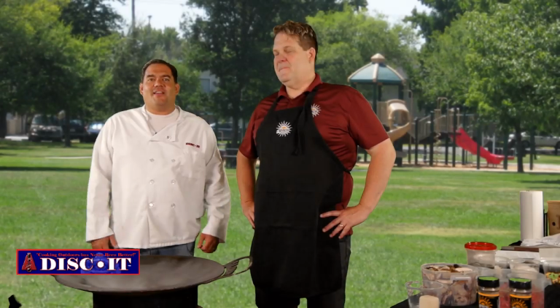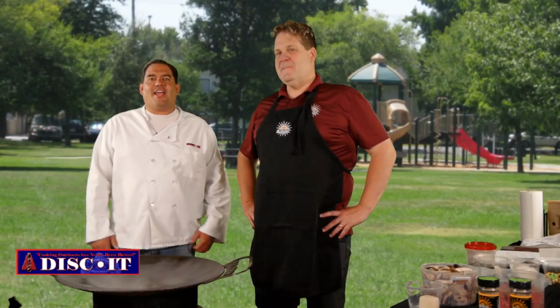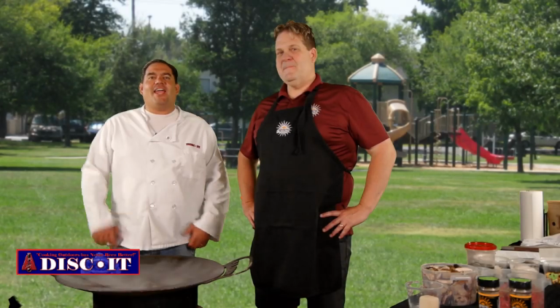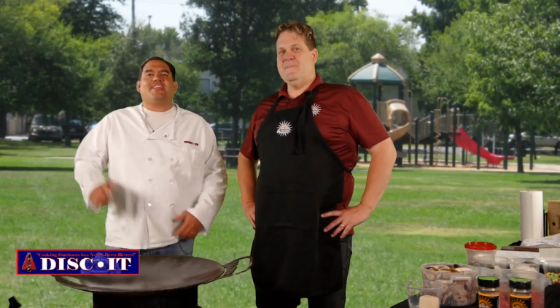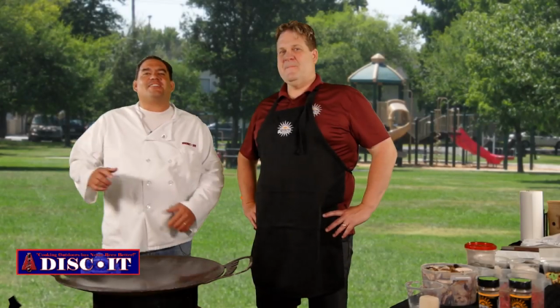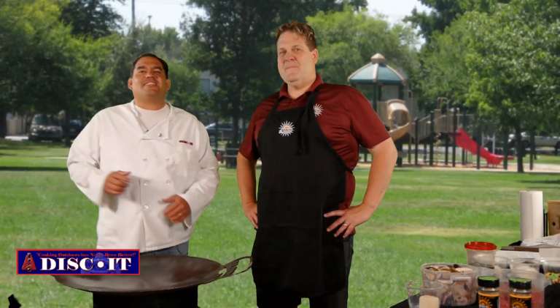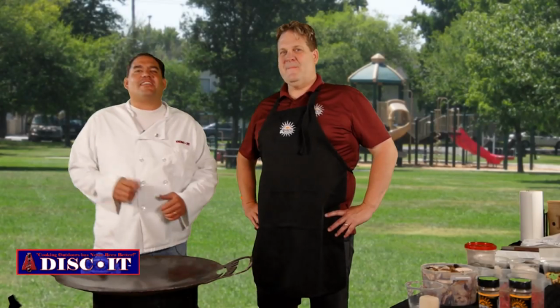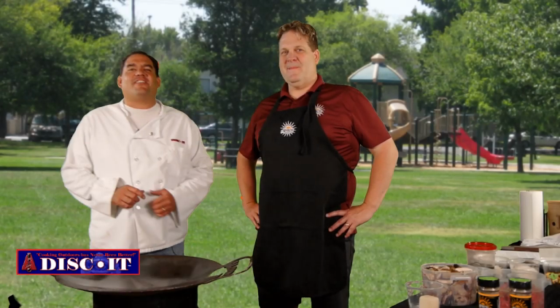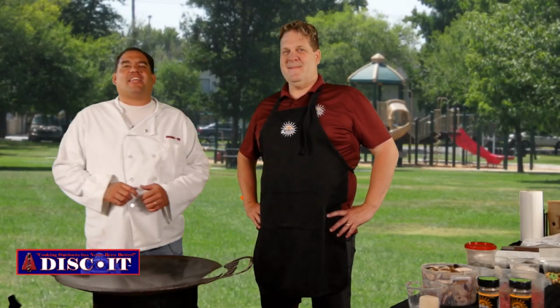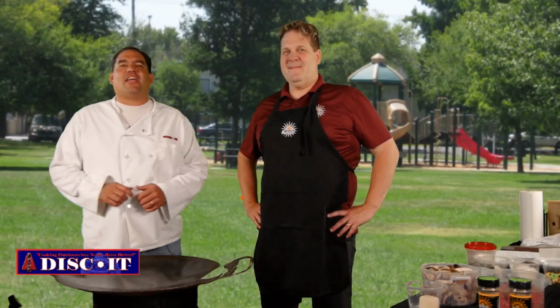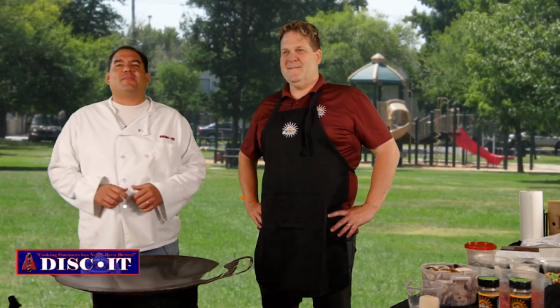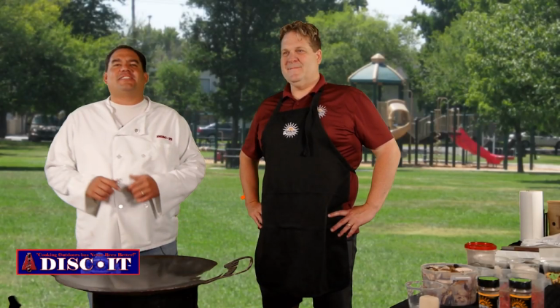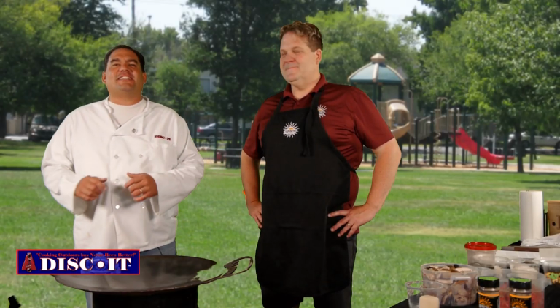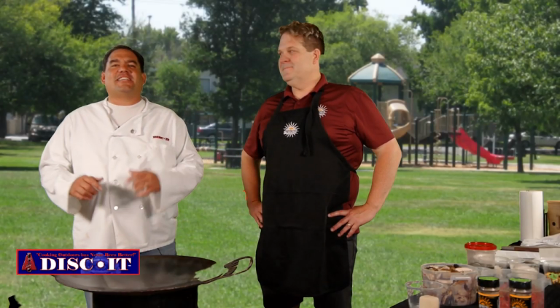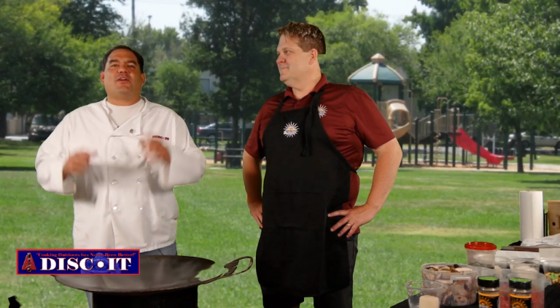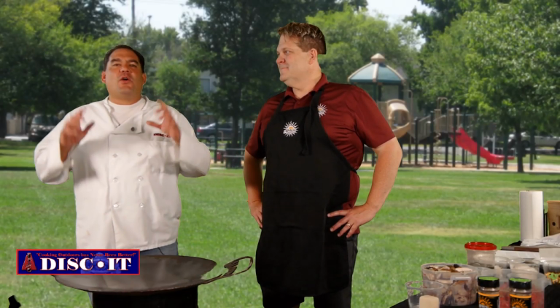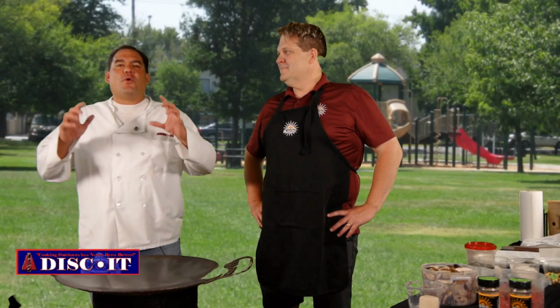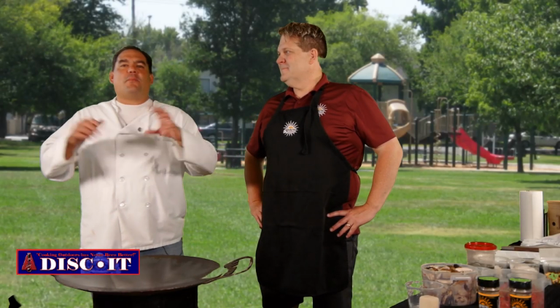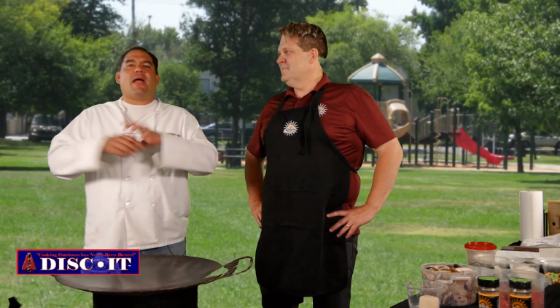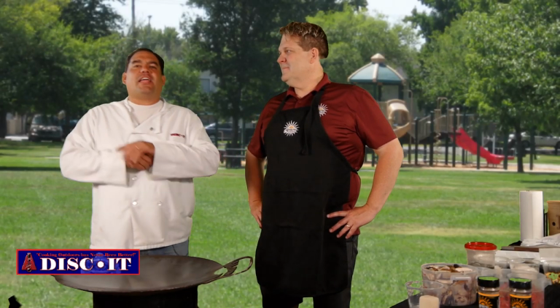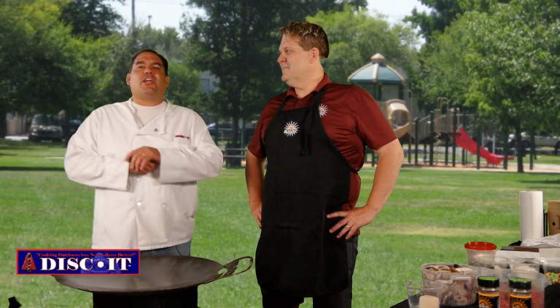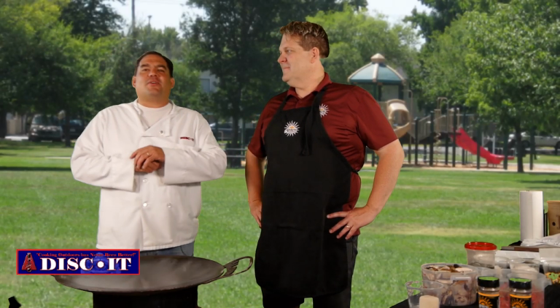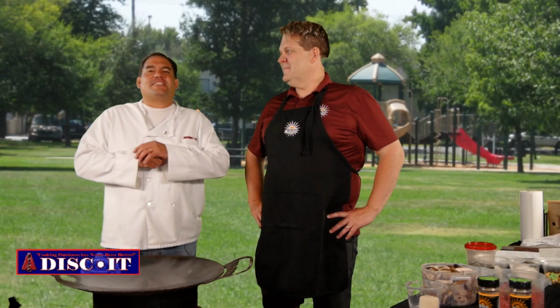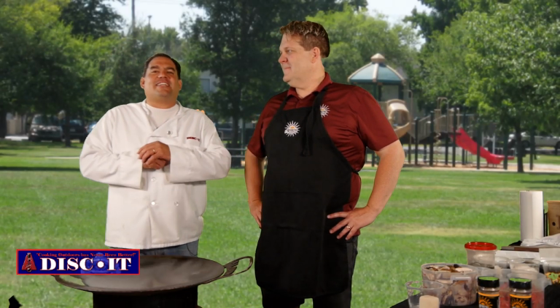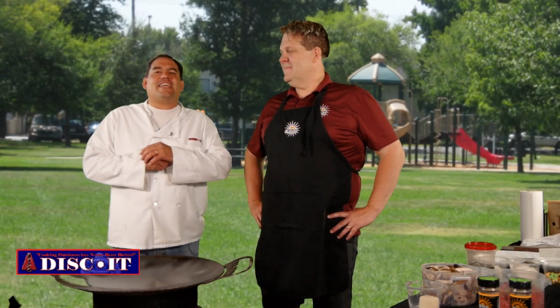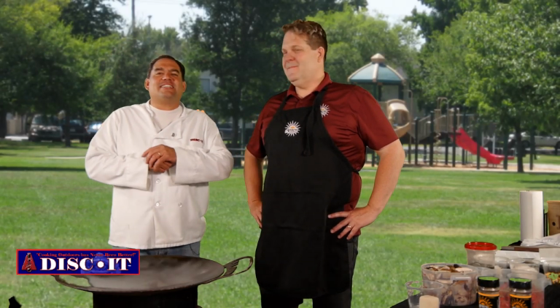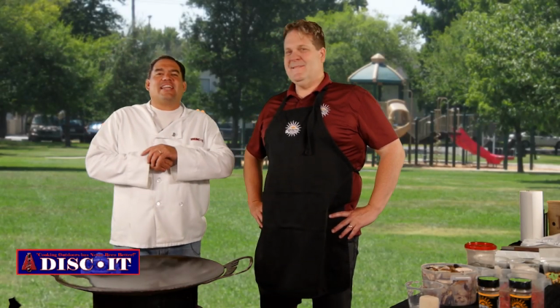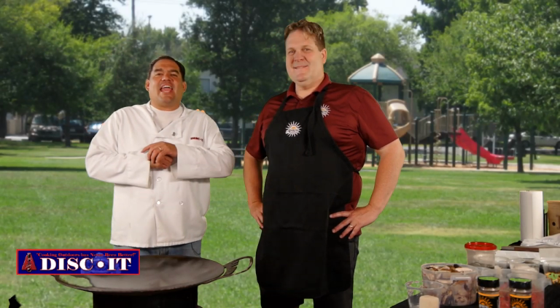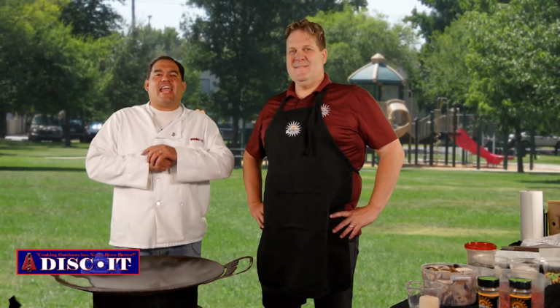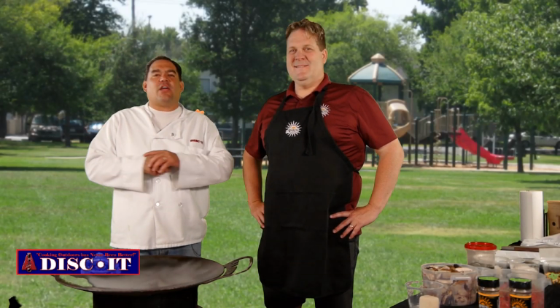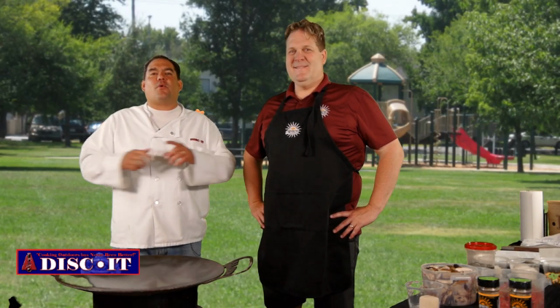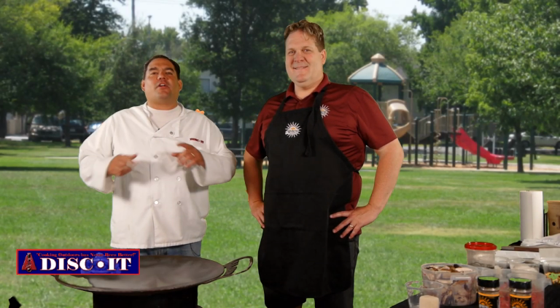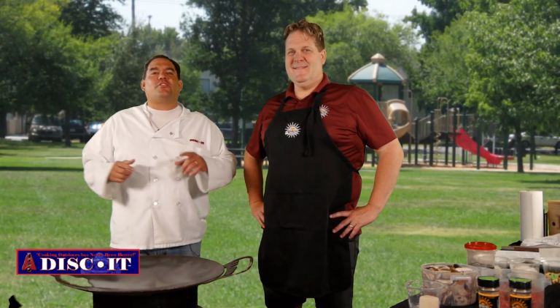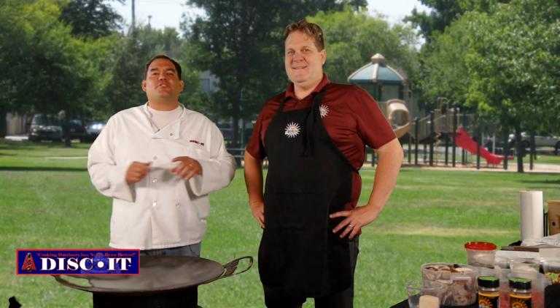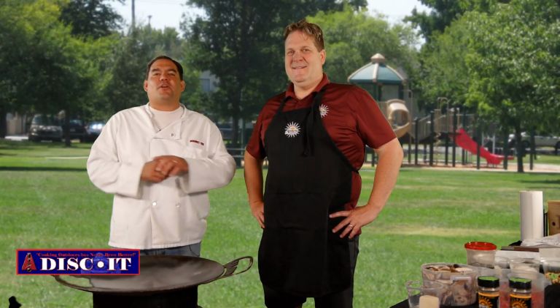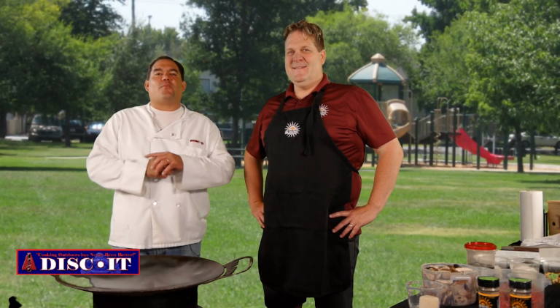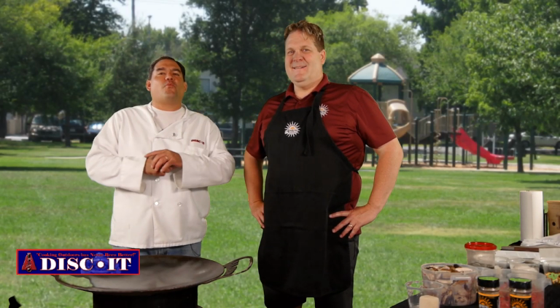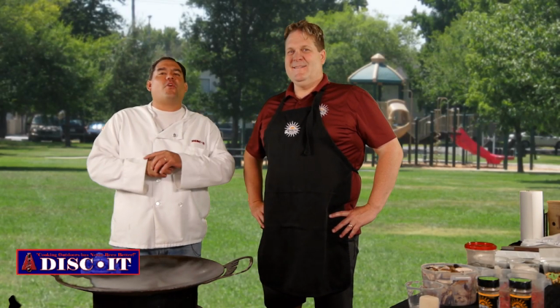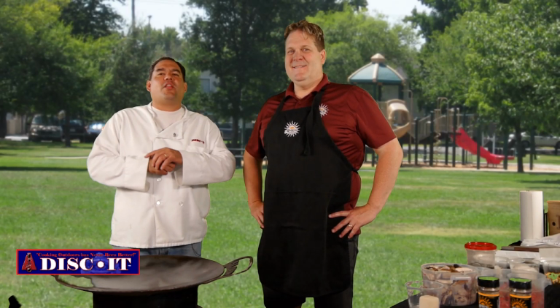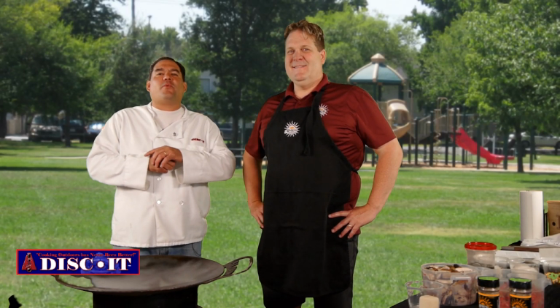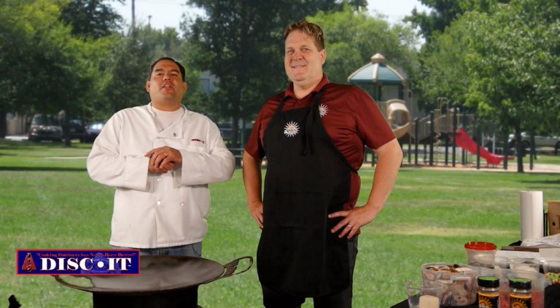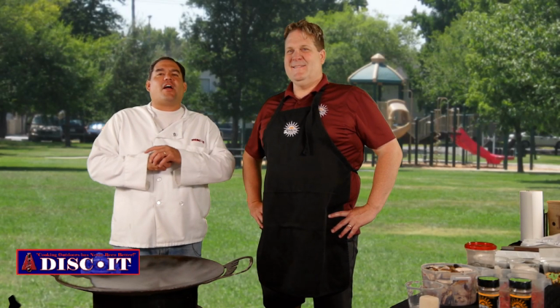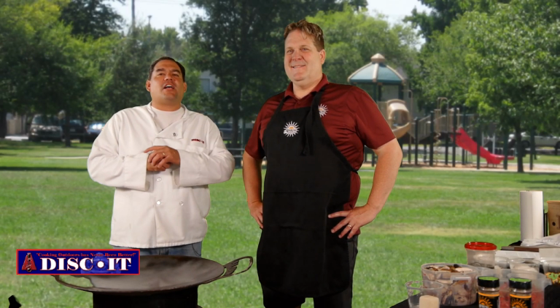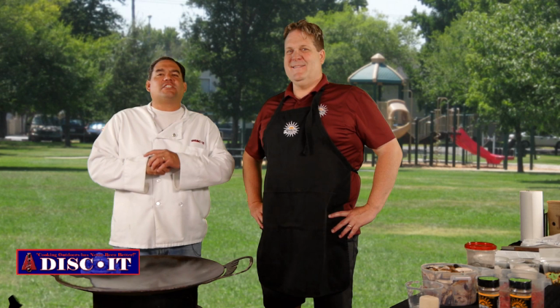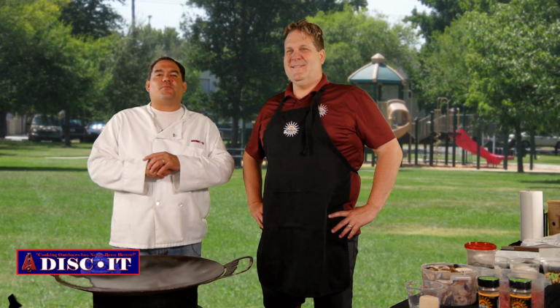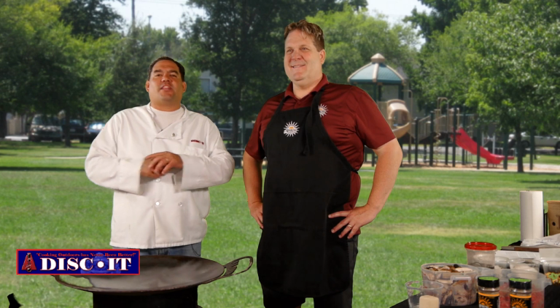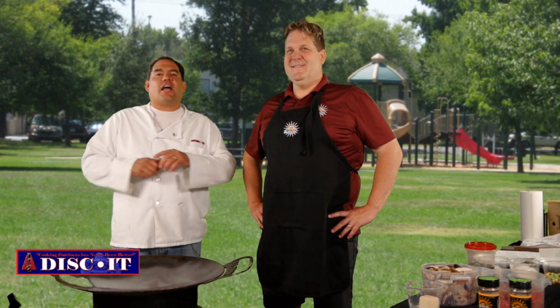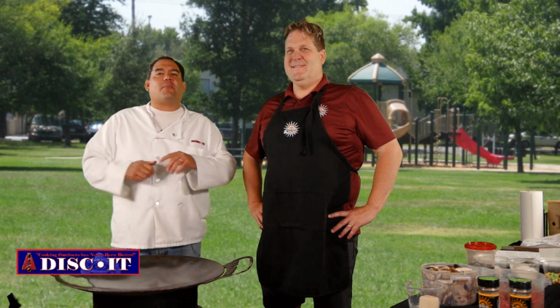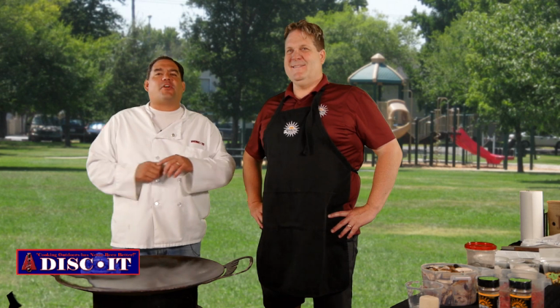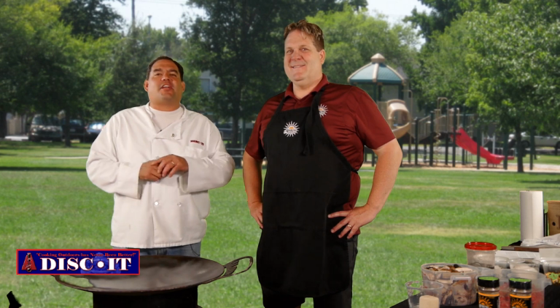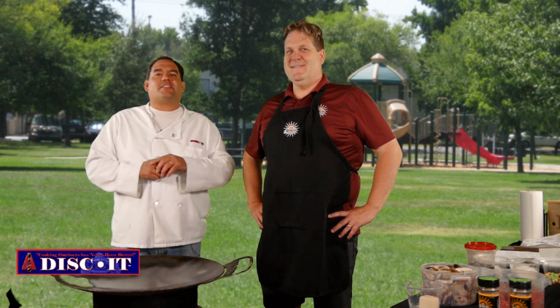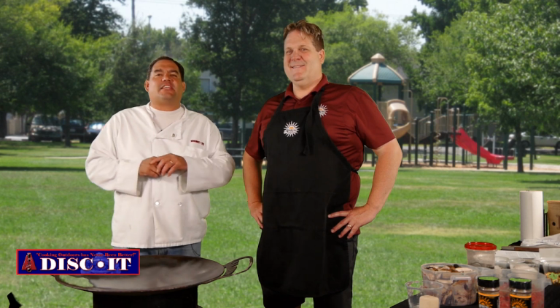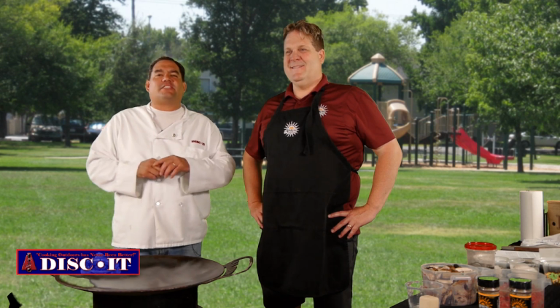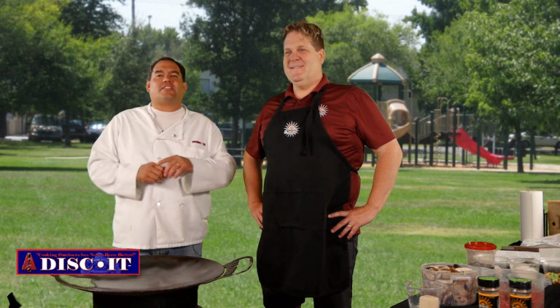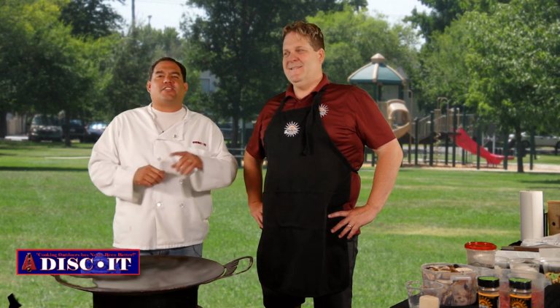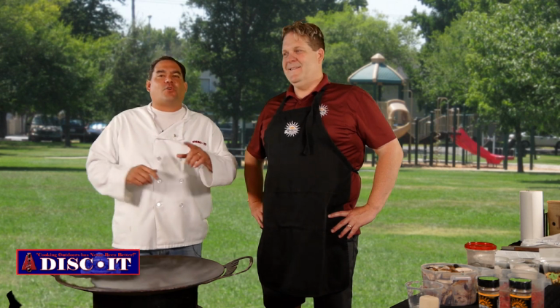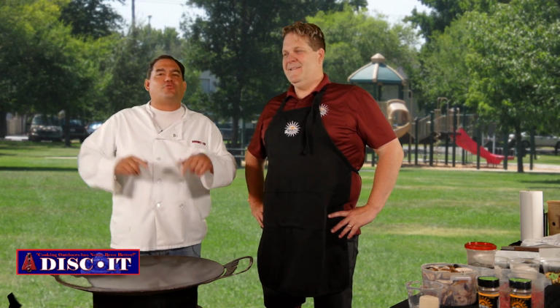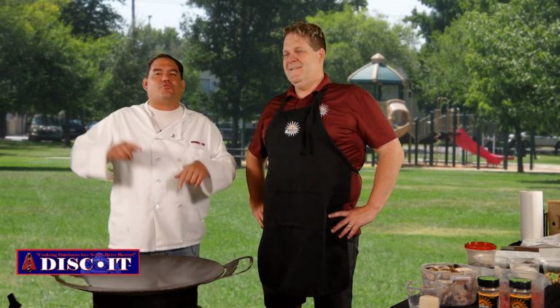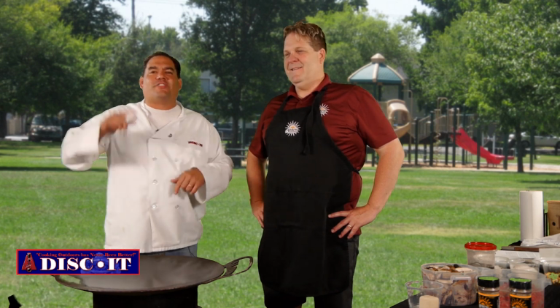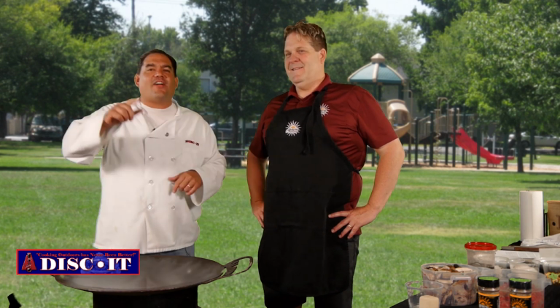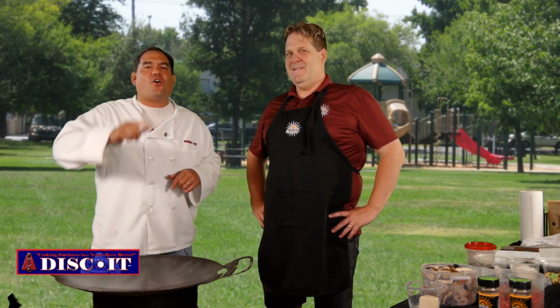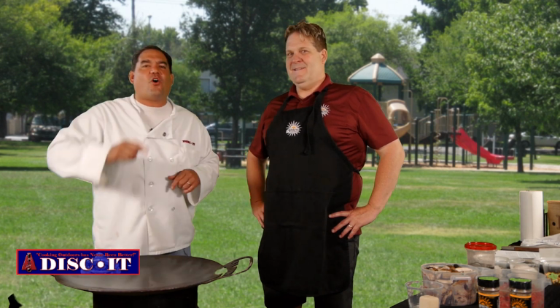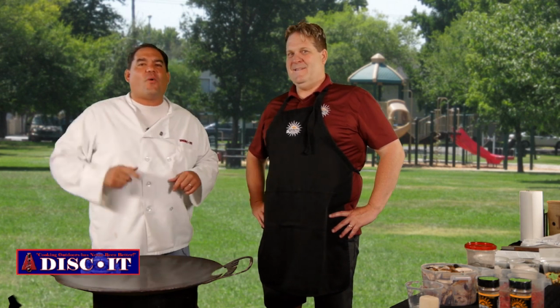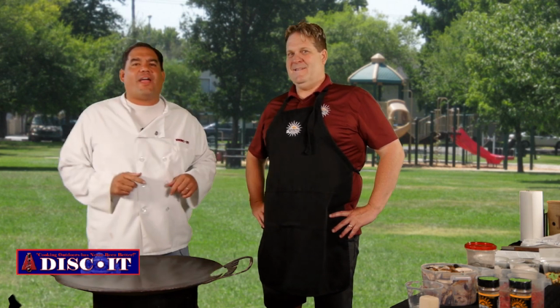Hey, this is Nevin again with Disc Gear. We're back here with Season 8 and we're going to do something really, really awesome with Albuquerque Seasoning. So don't you dare go away.